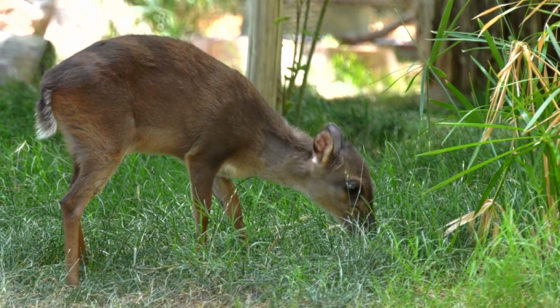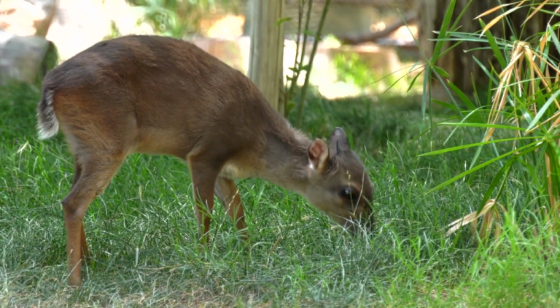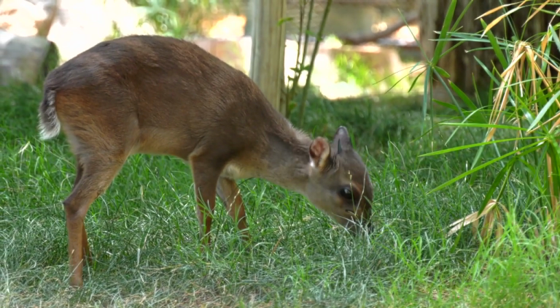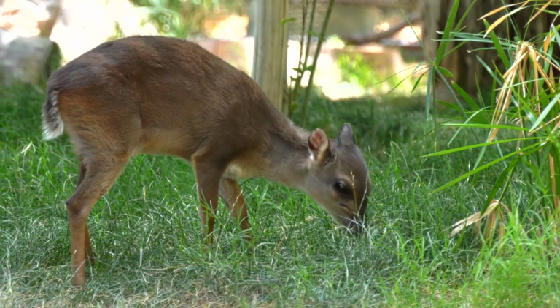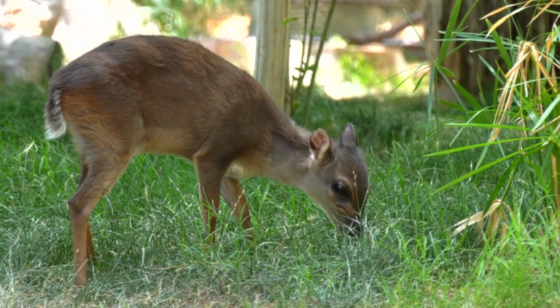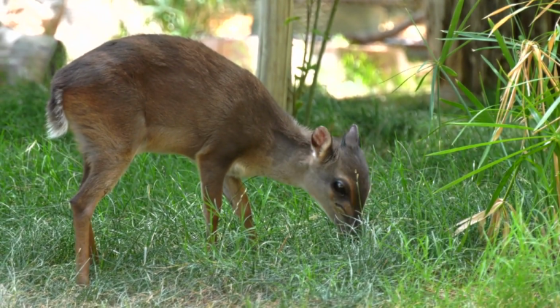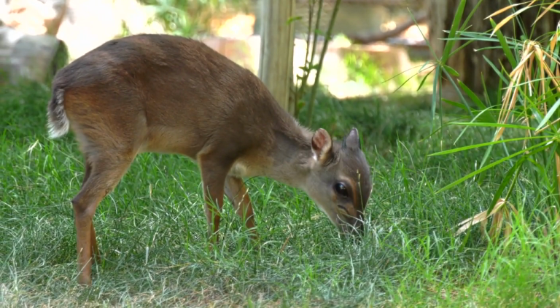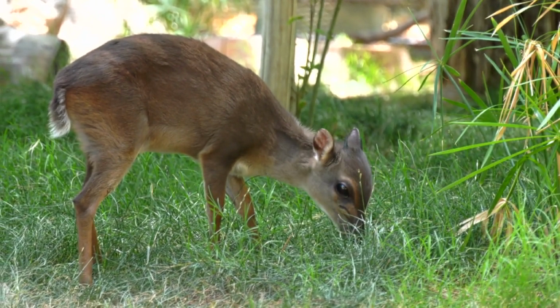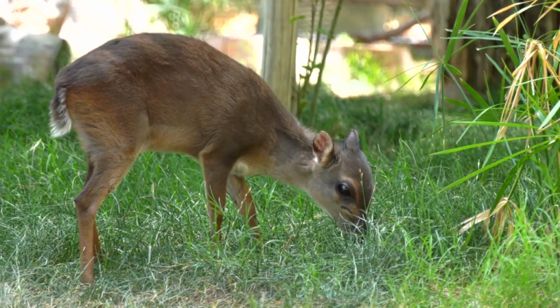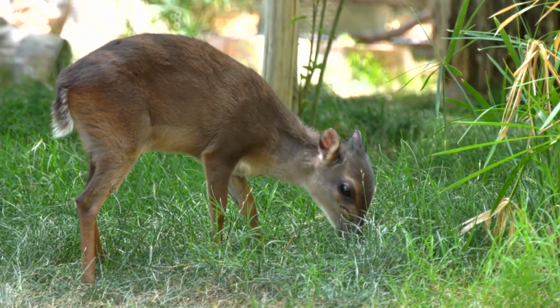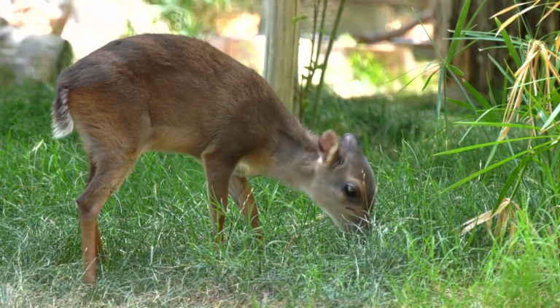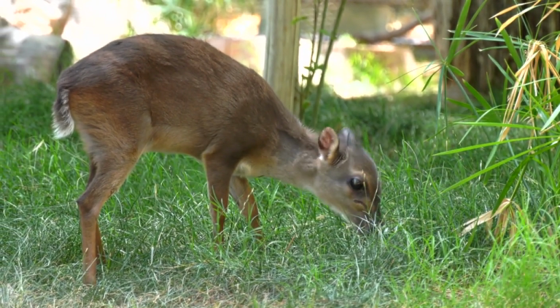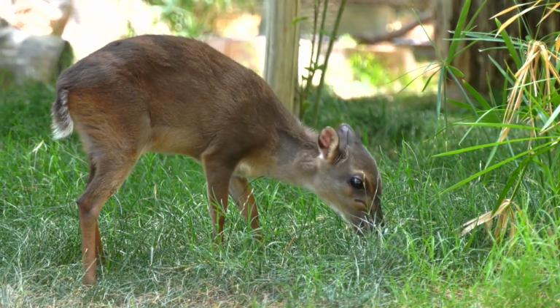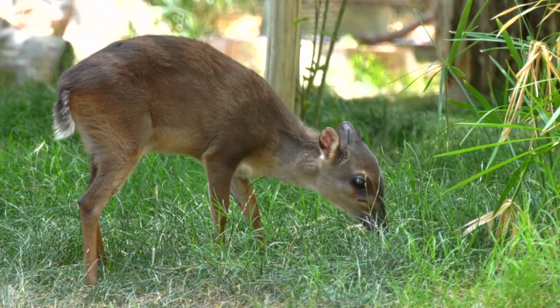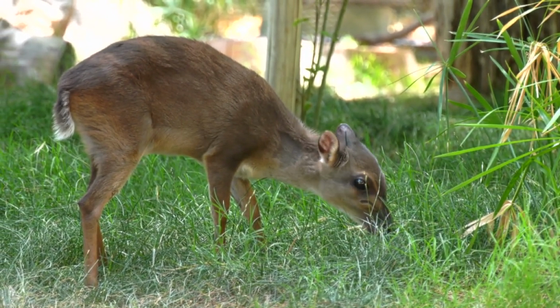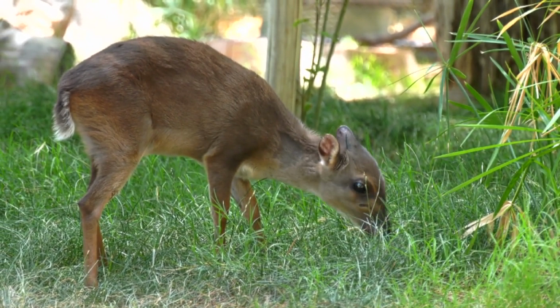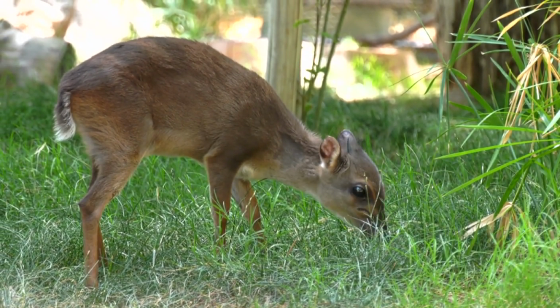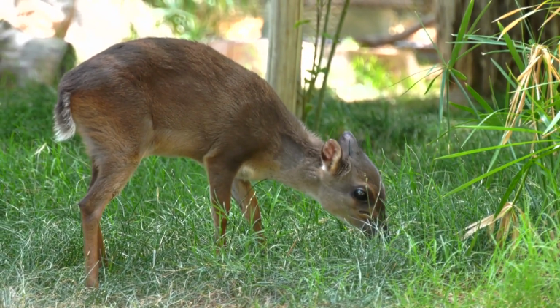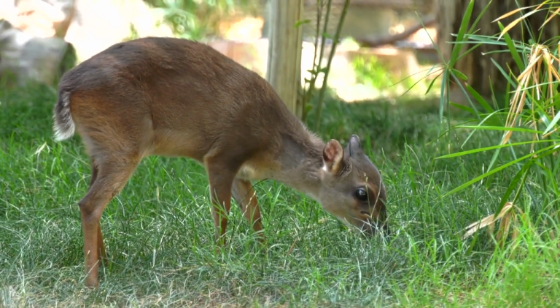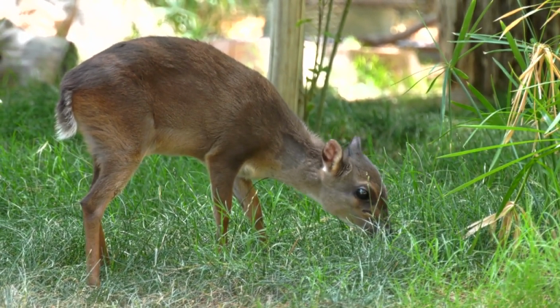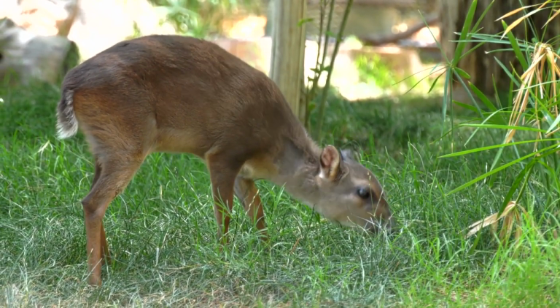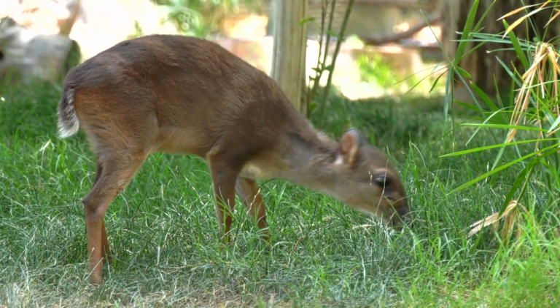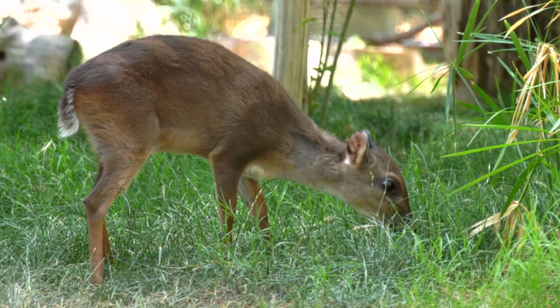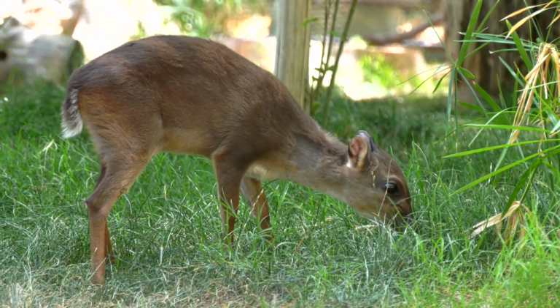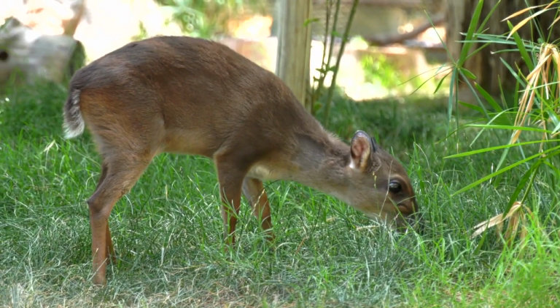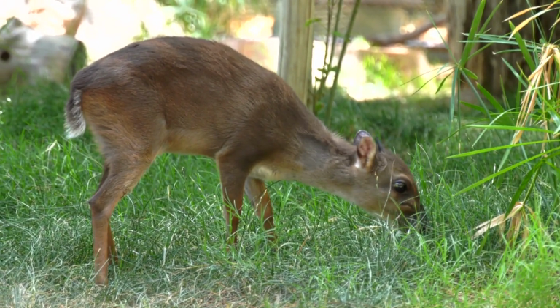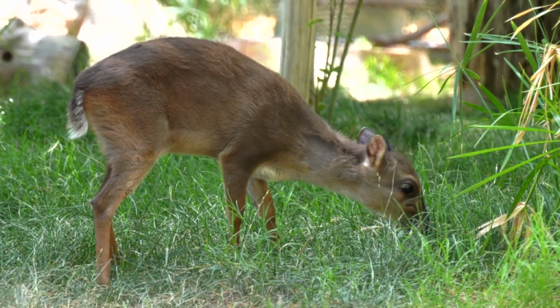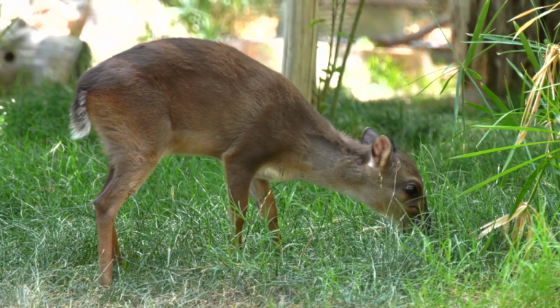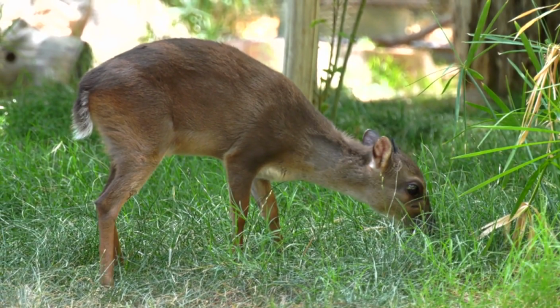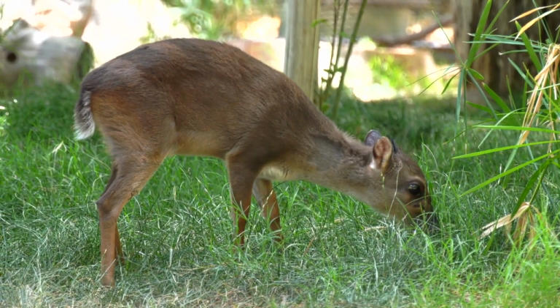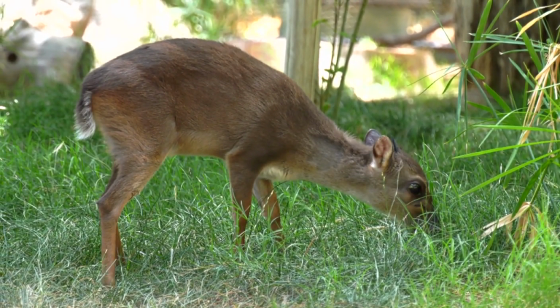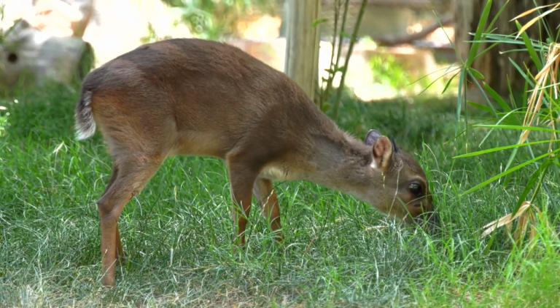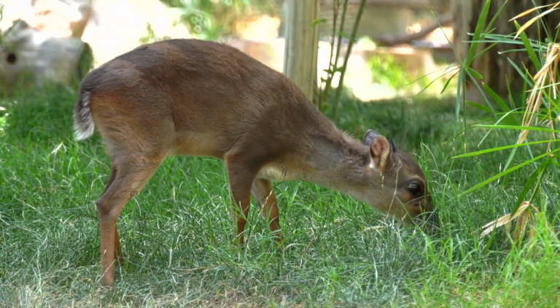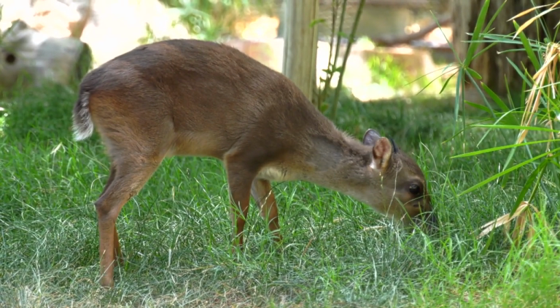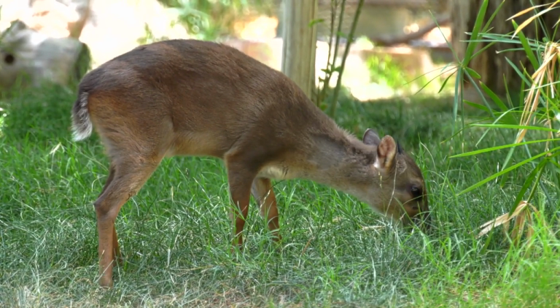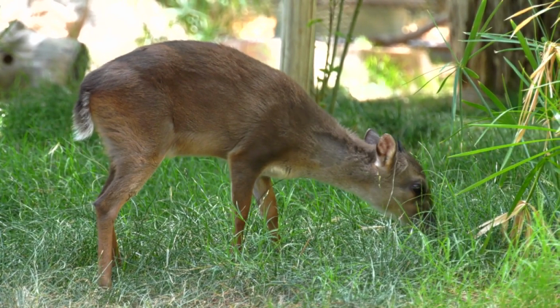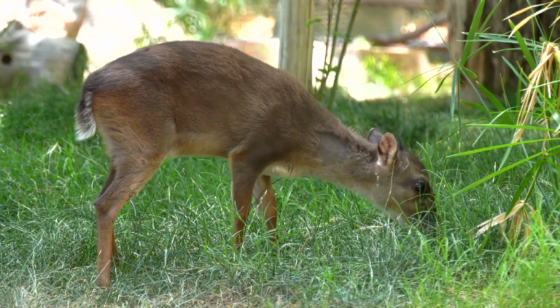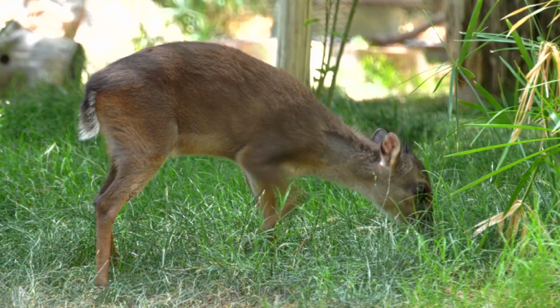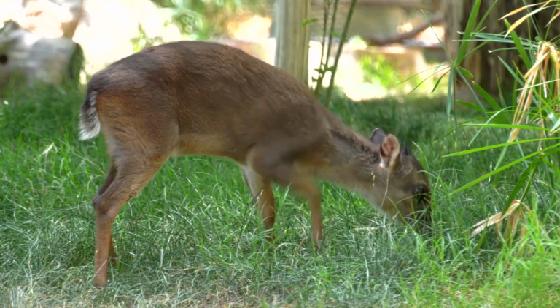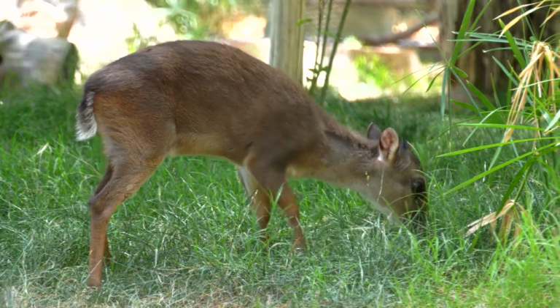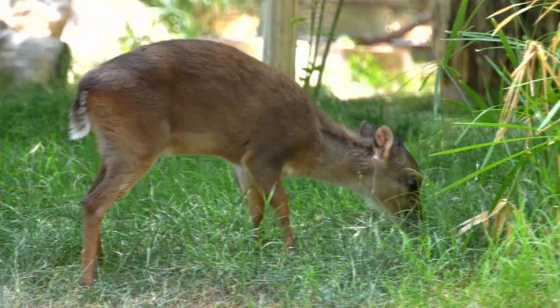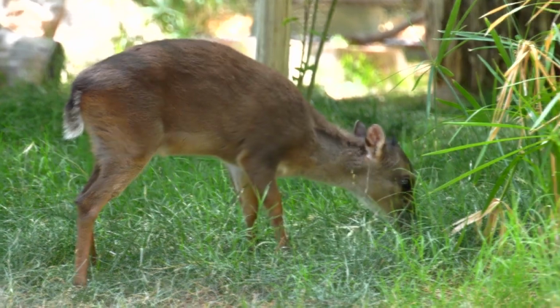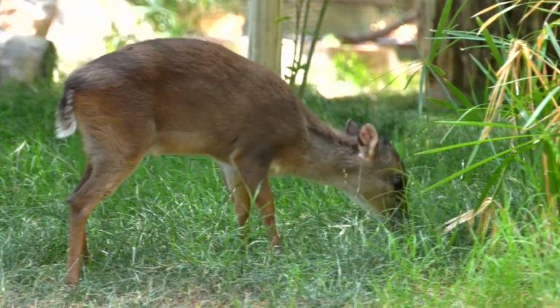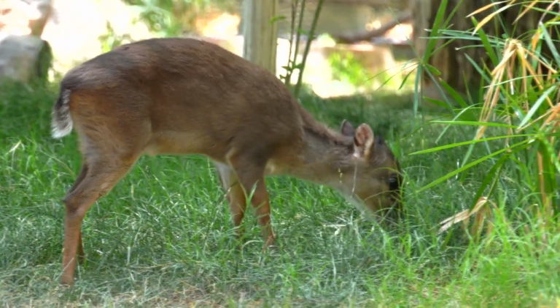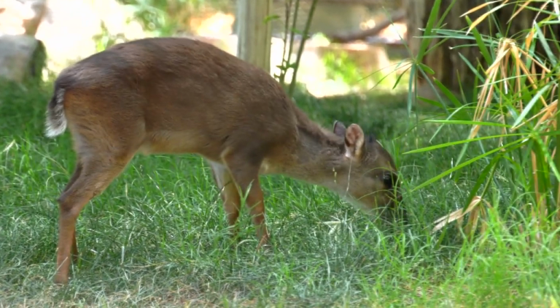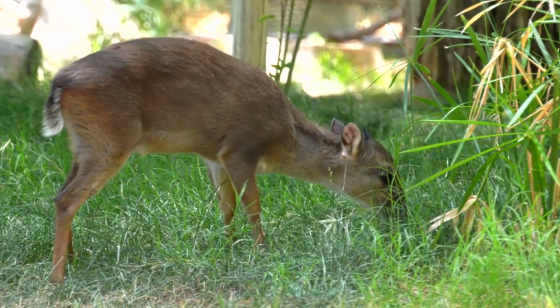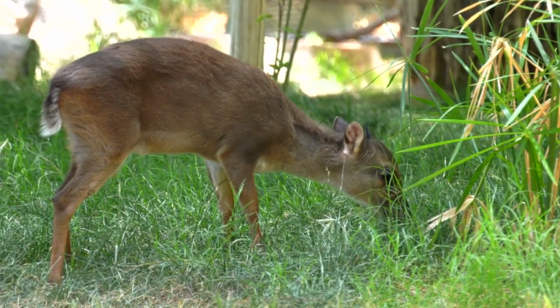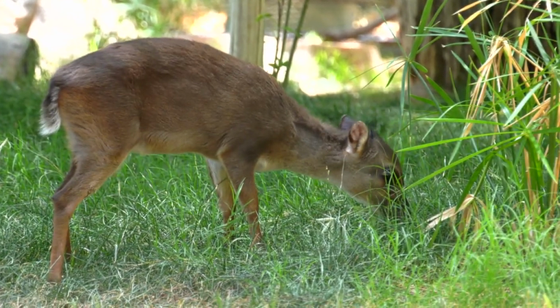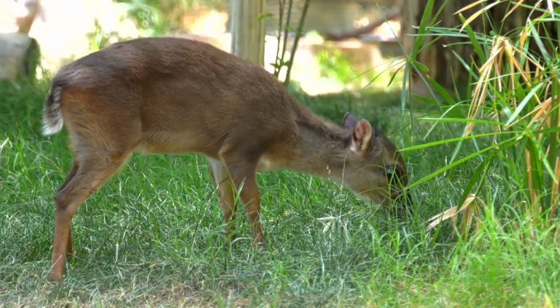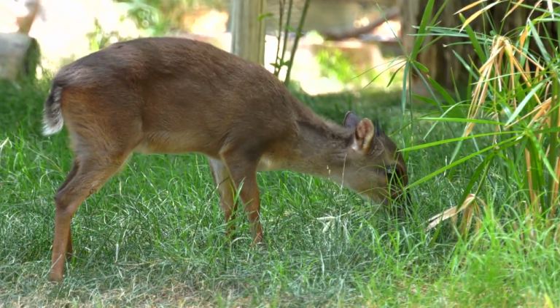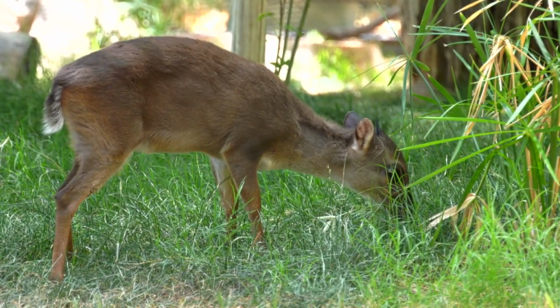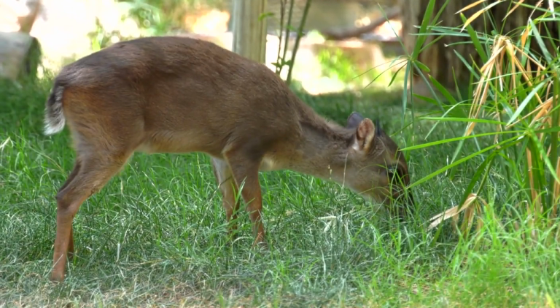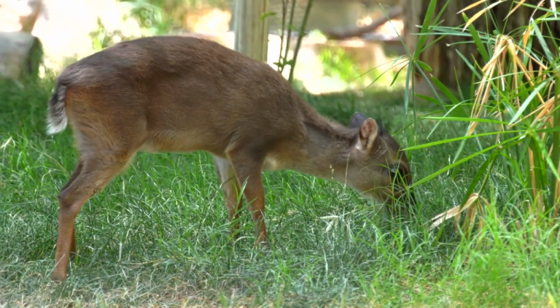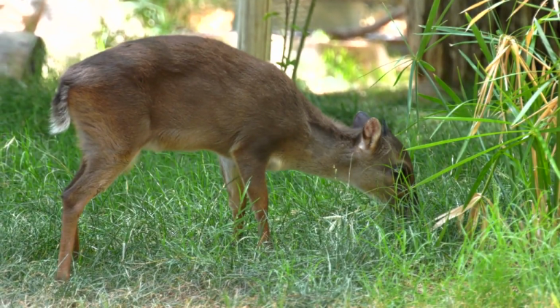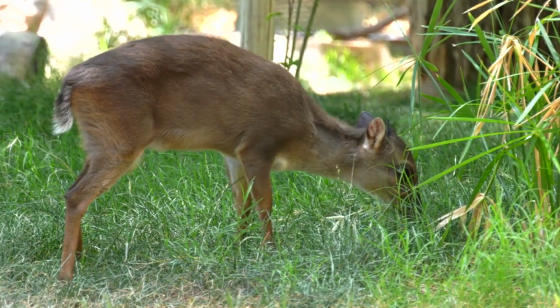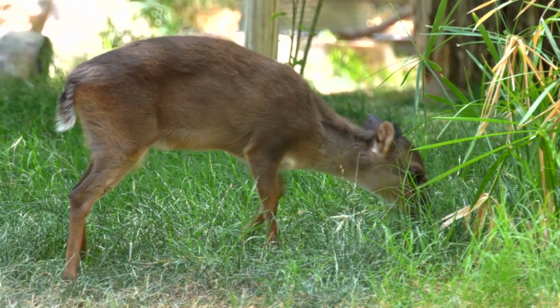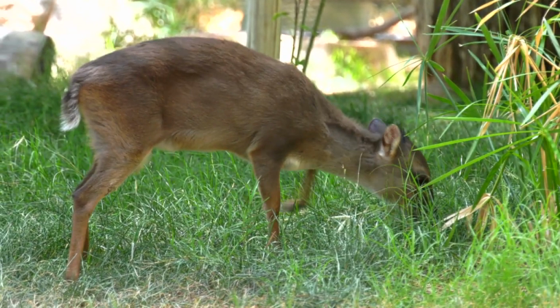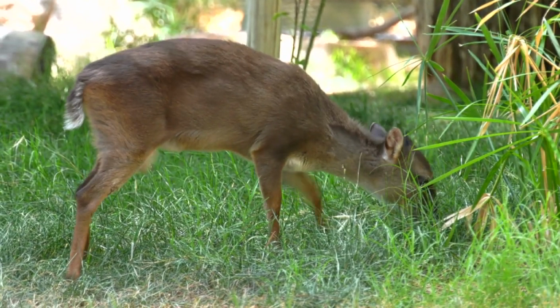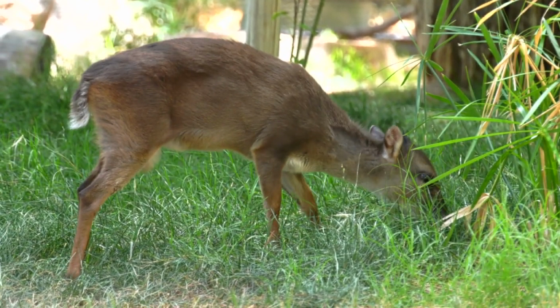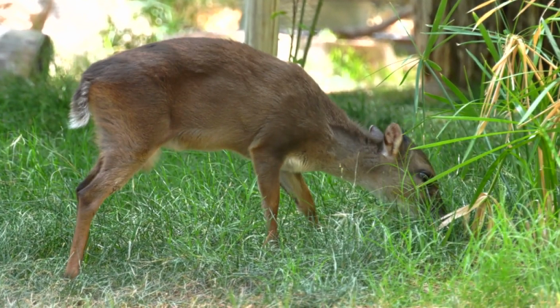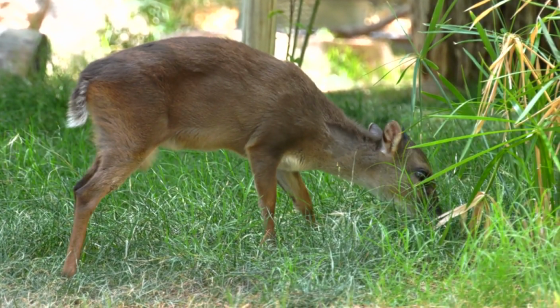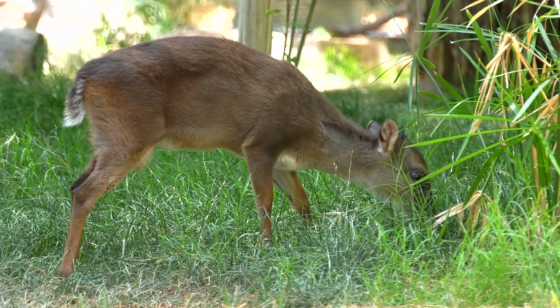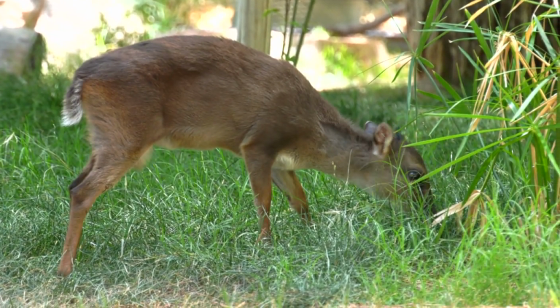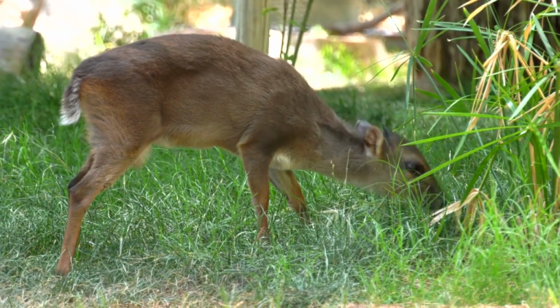The best time to see them is usually in the mornings when they first come out — they're very active — and then they may be out on and off throughout the day.